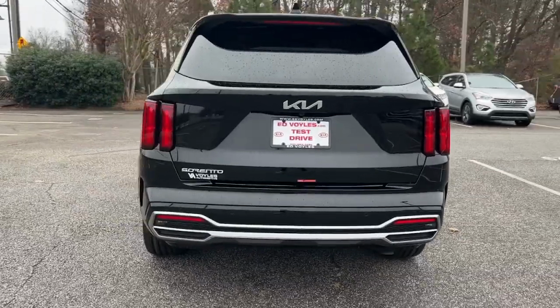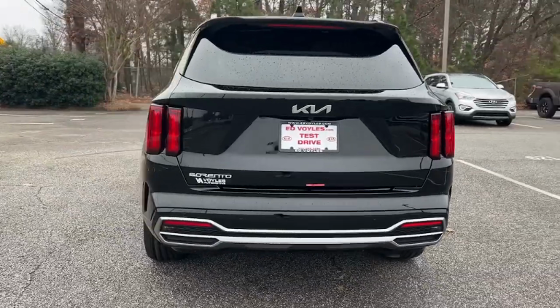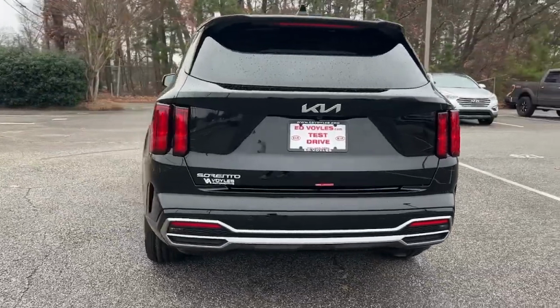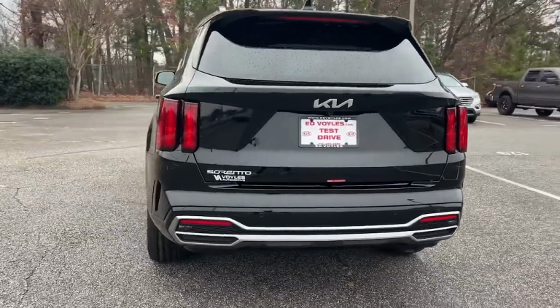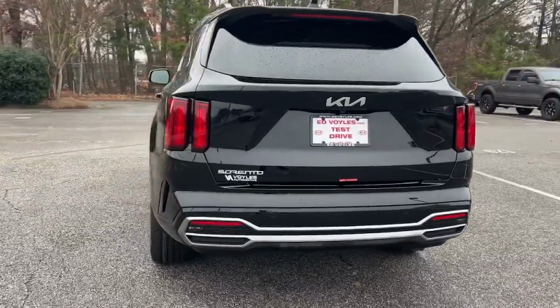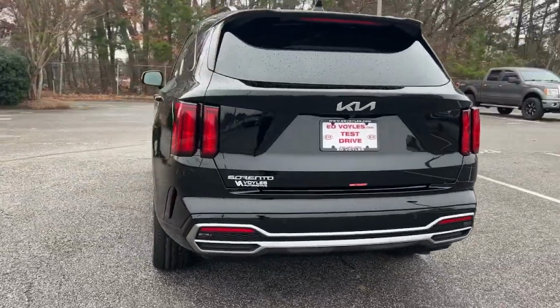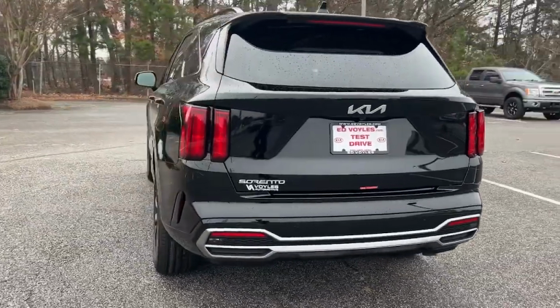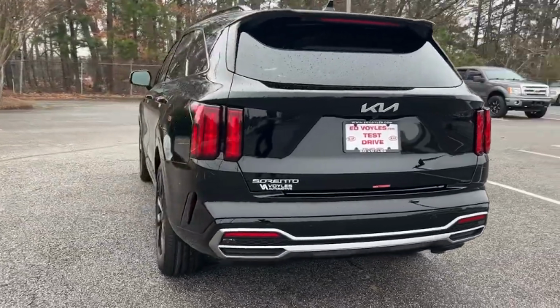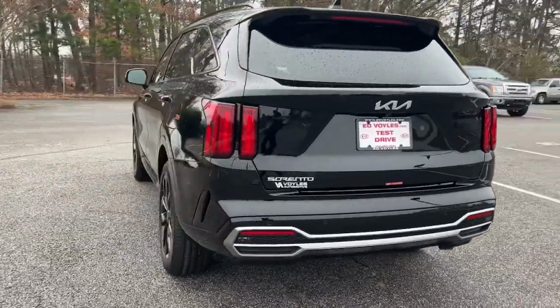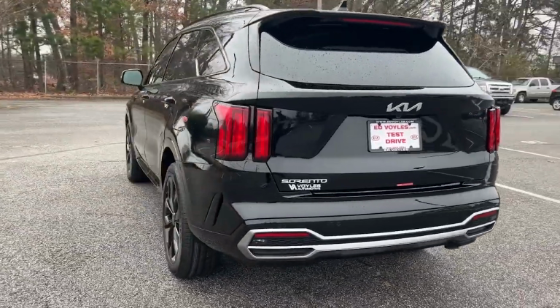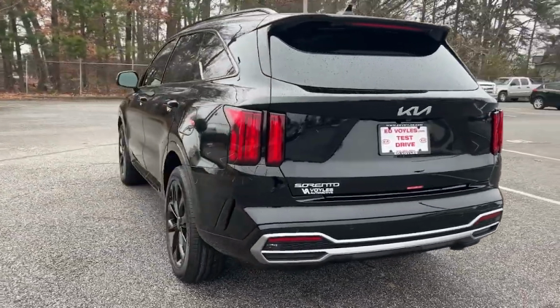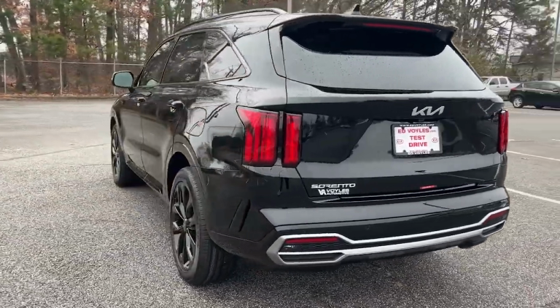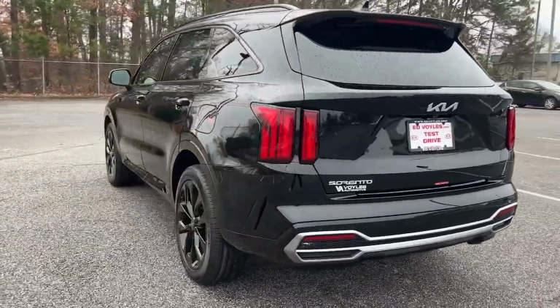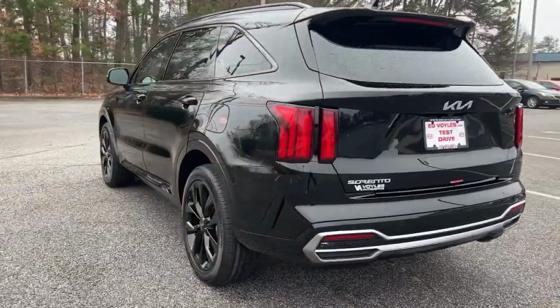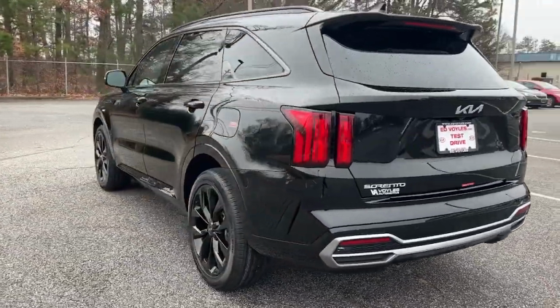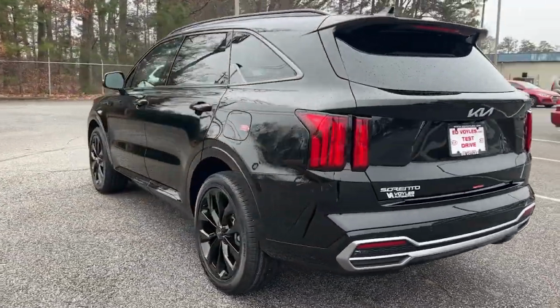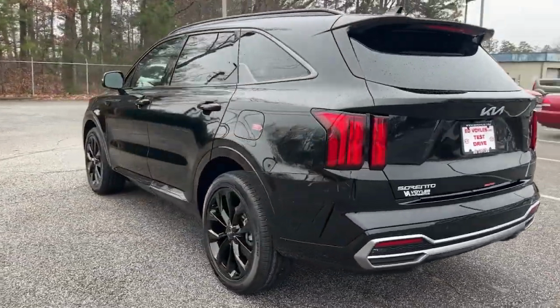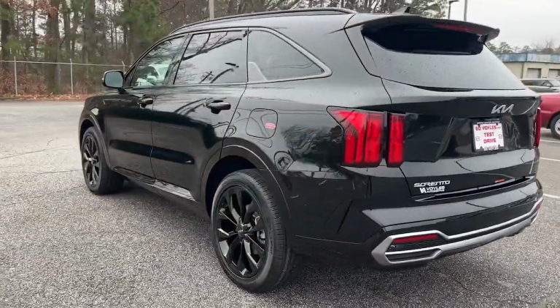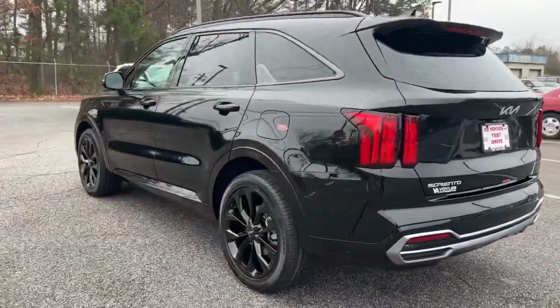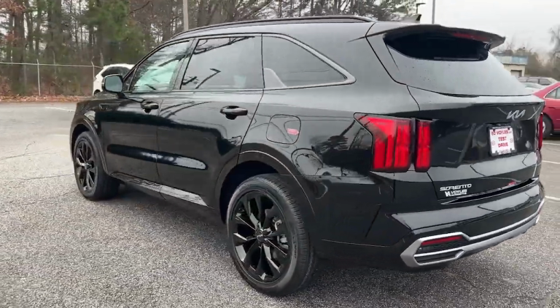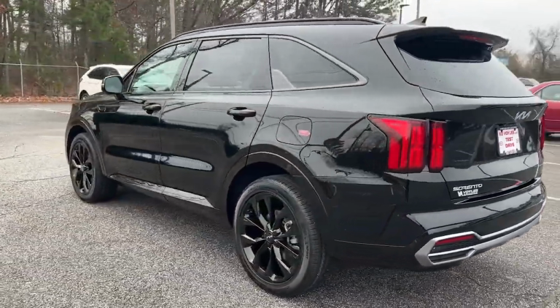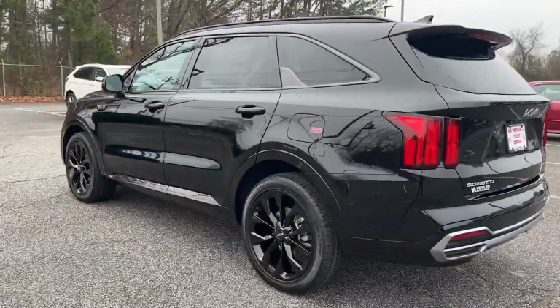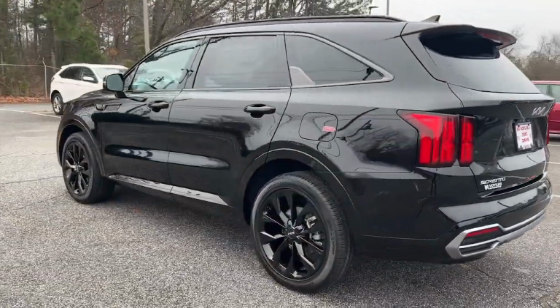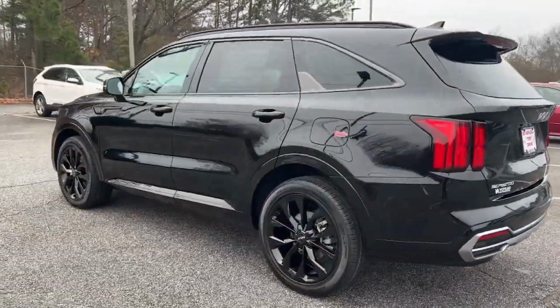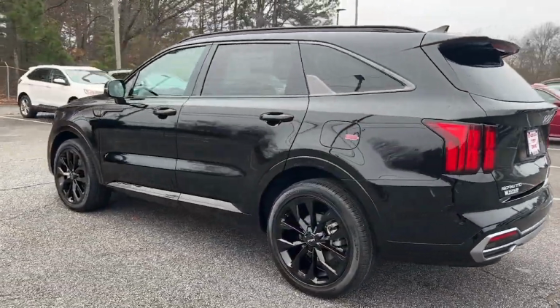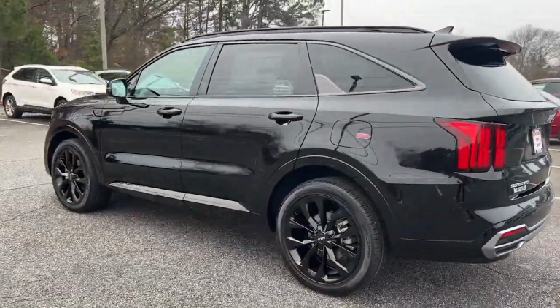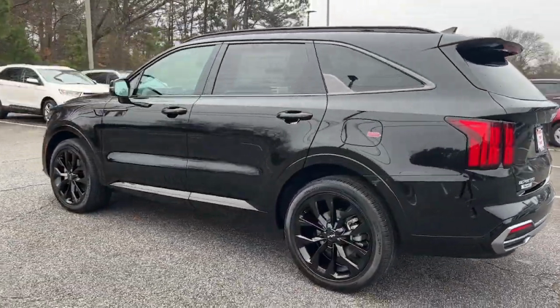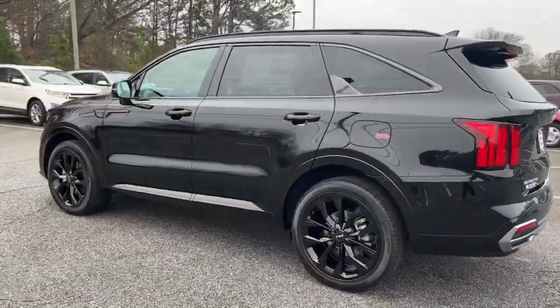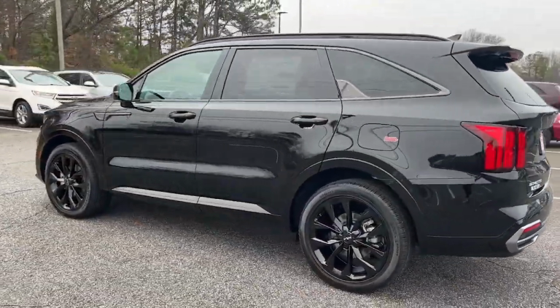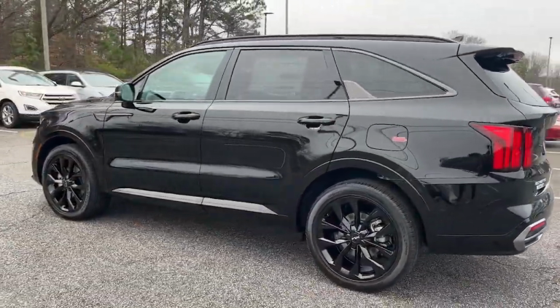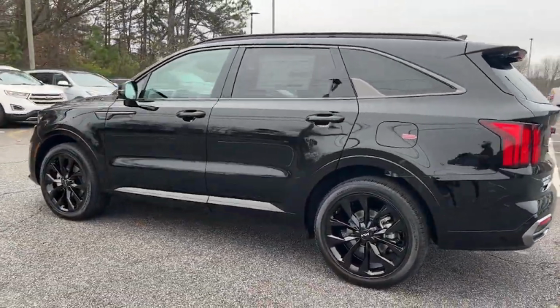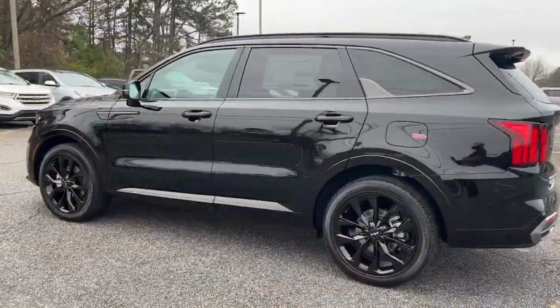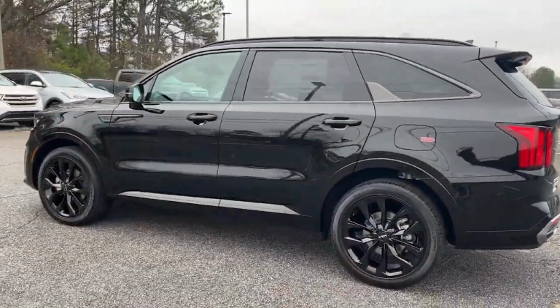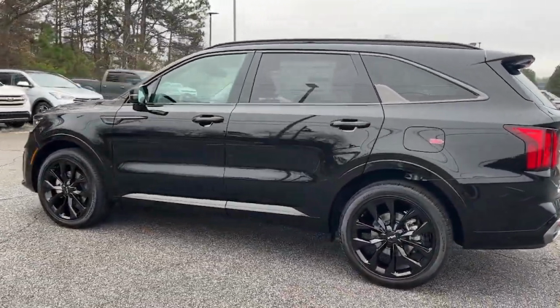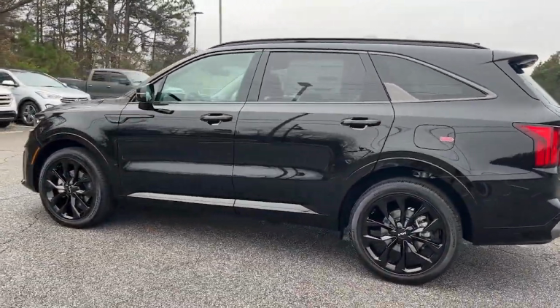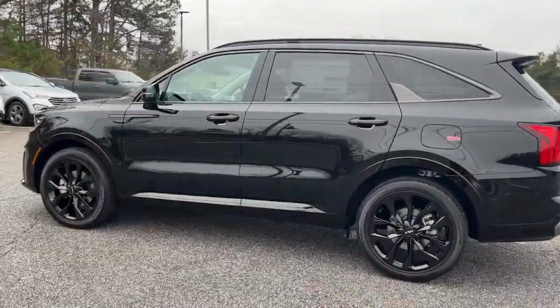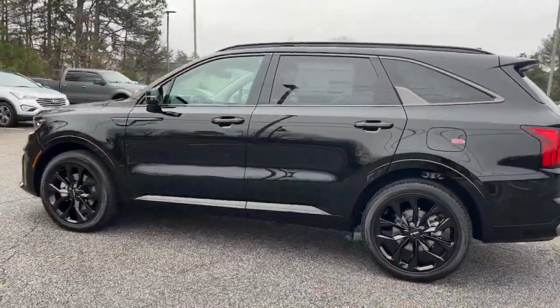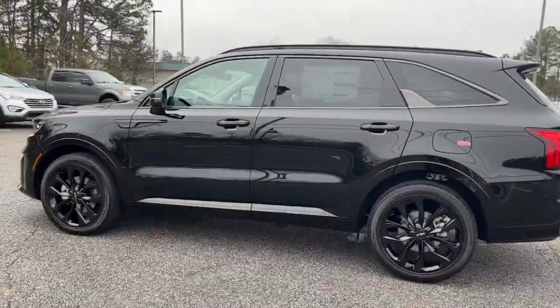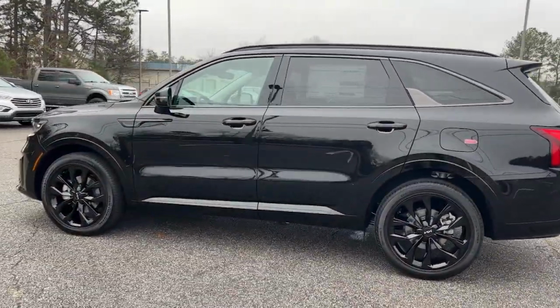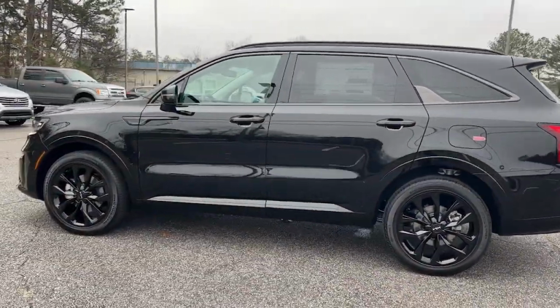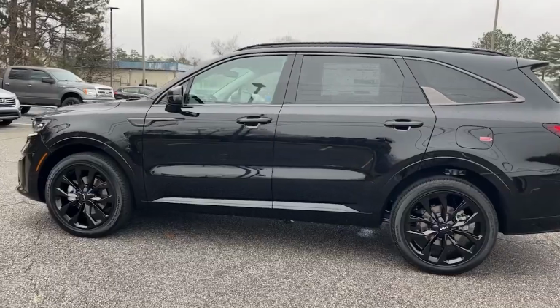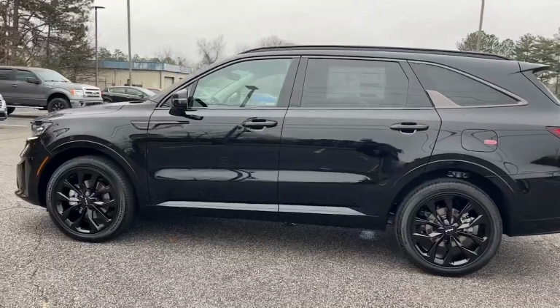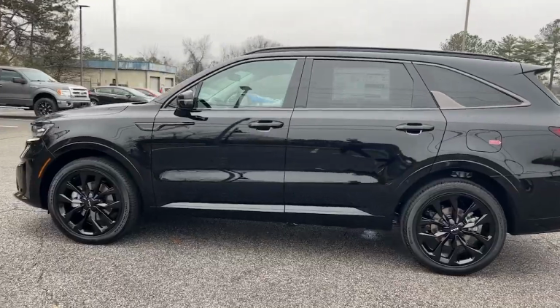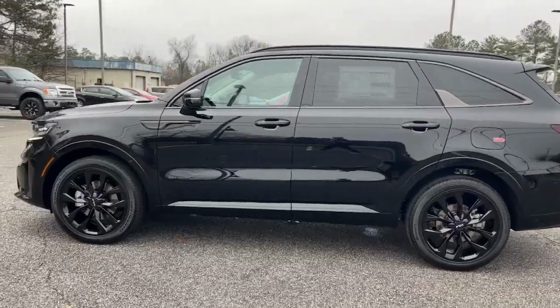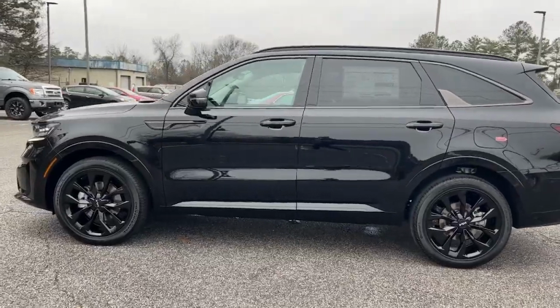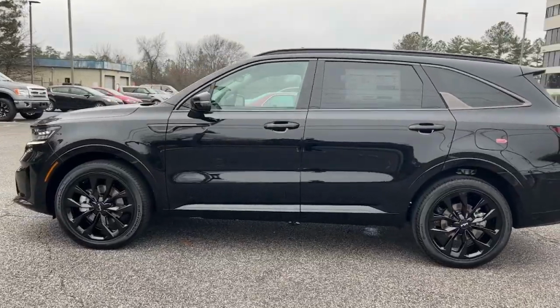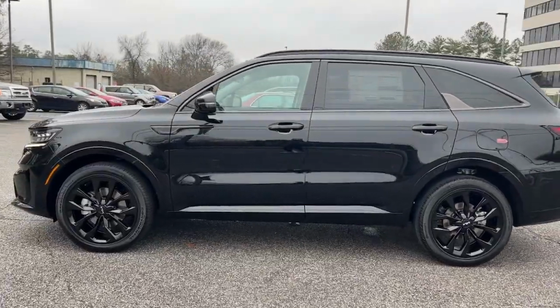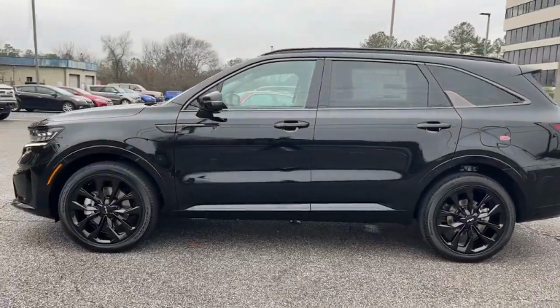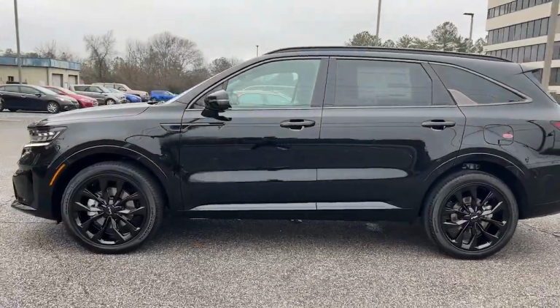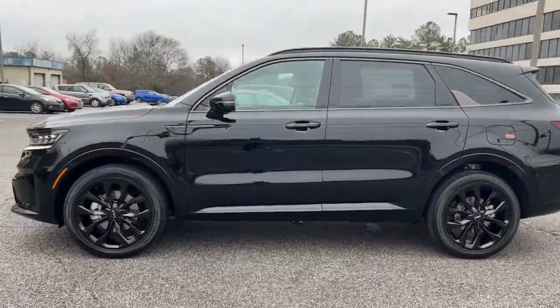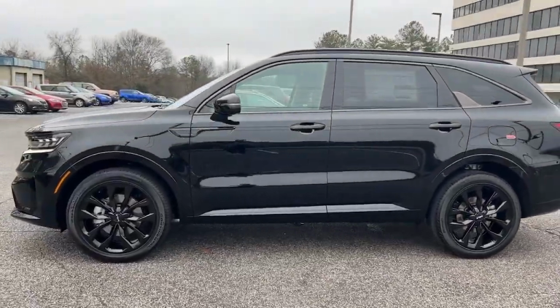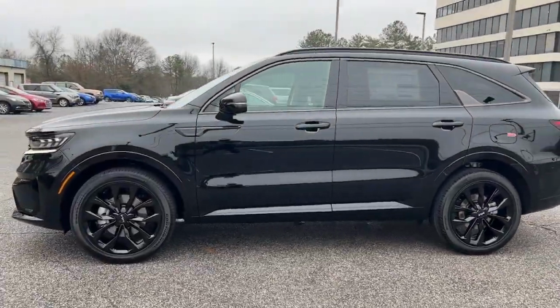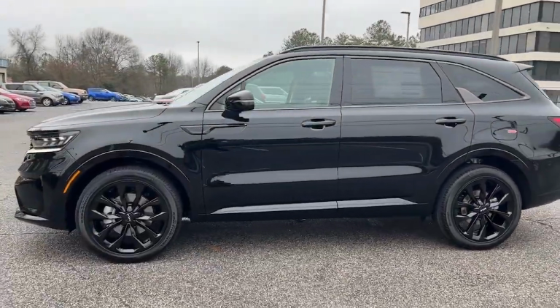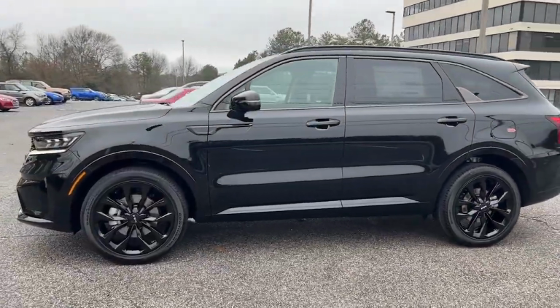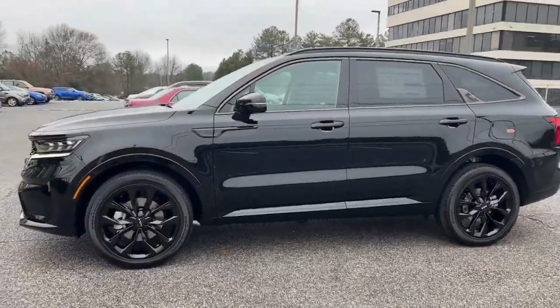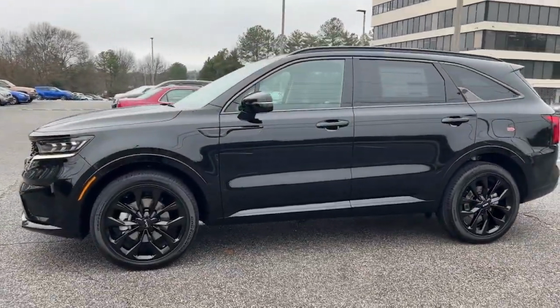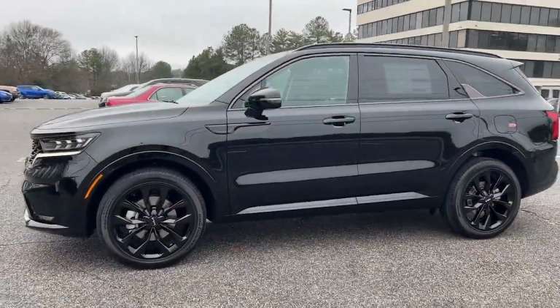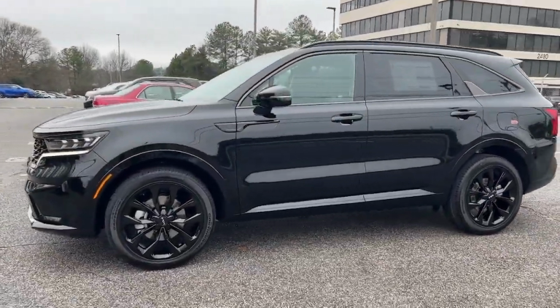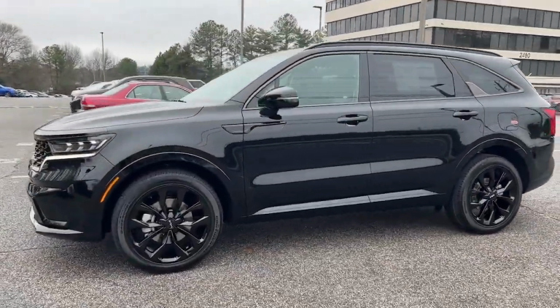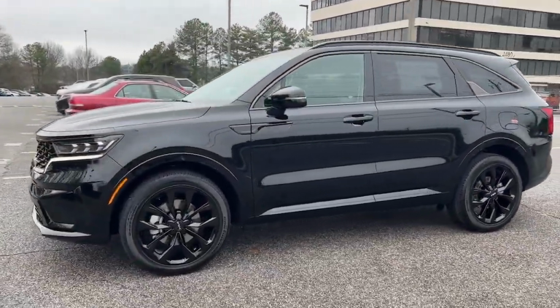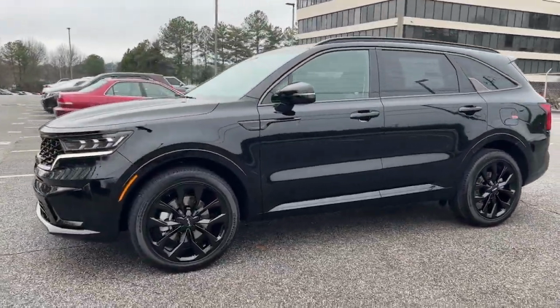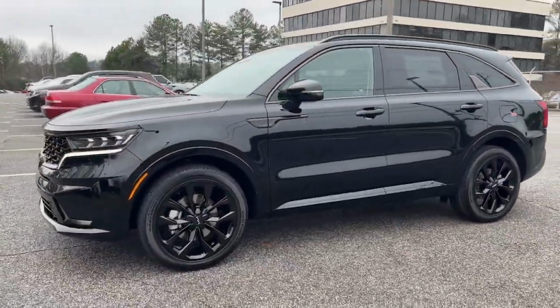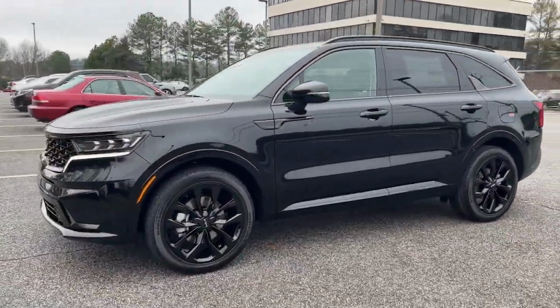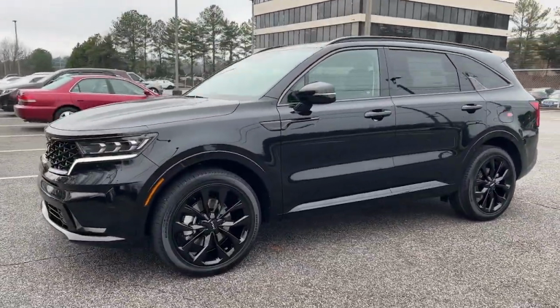This mid-size crossover offers a versatile interior layout with three-row seating, a standard infotainment system, and advanced safety features.